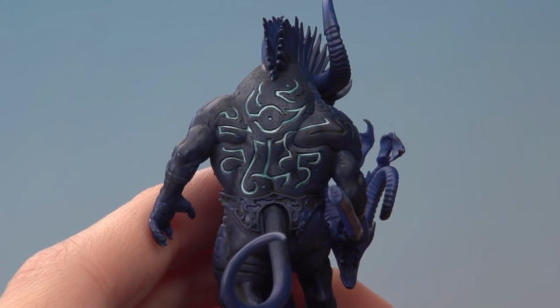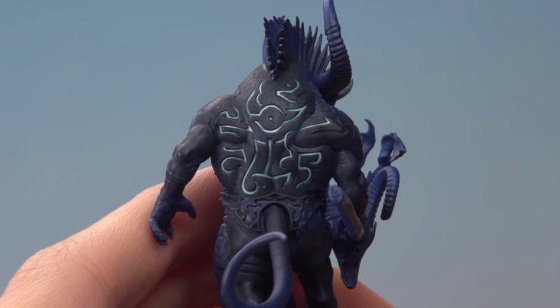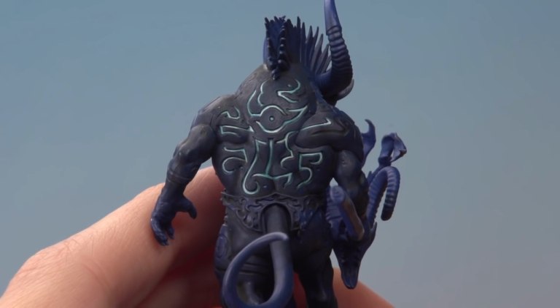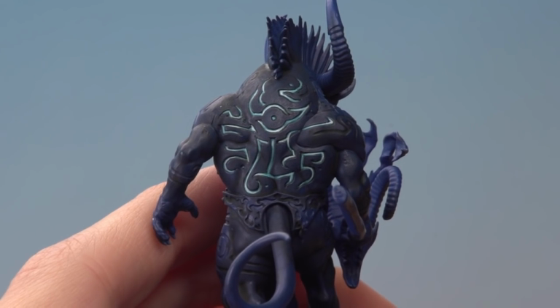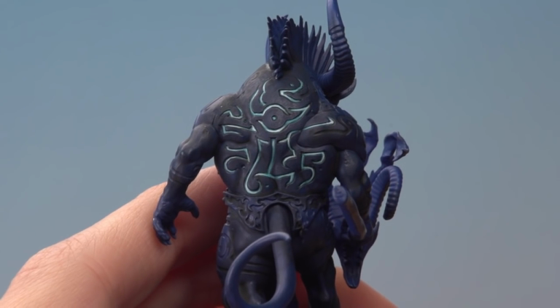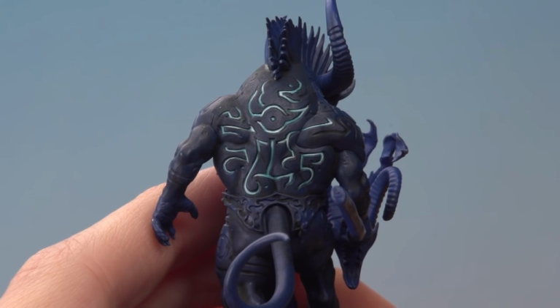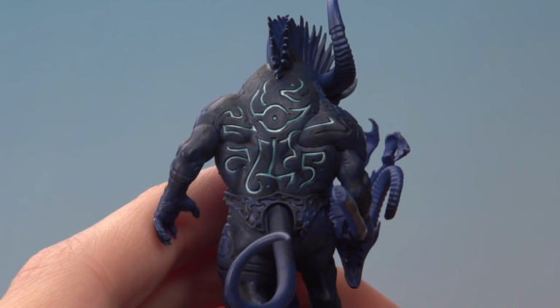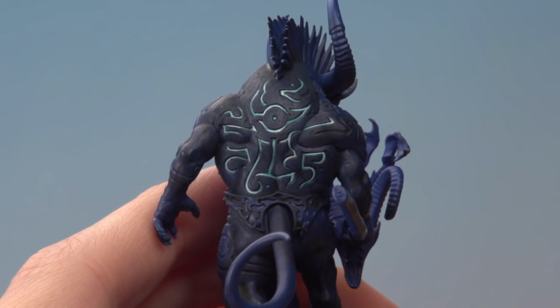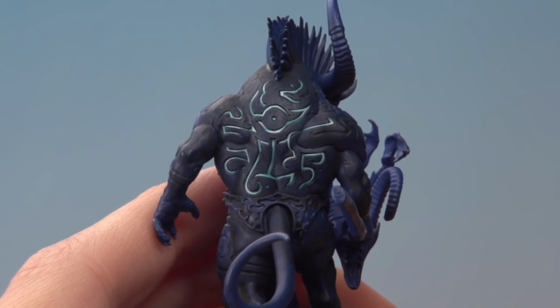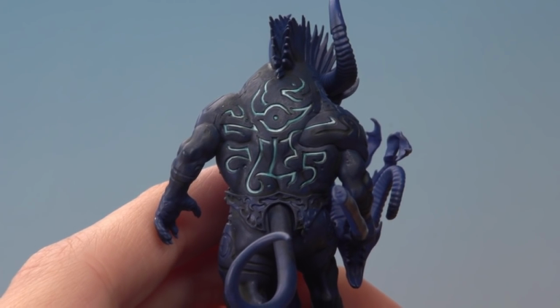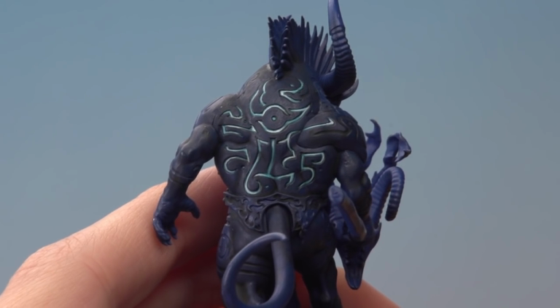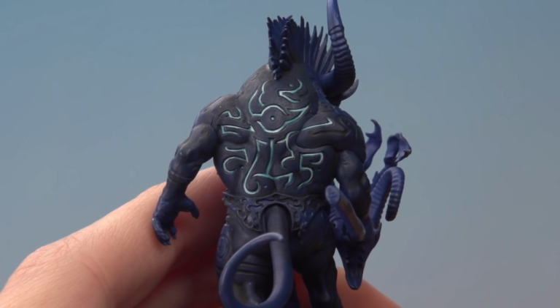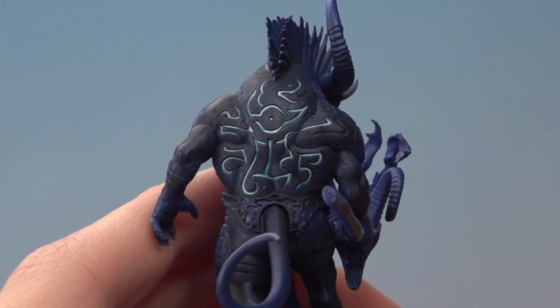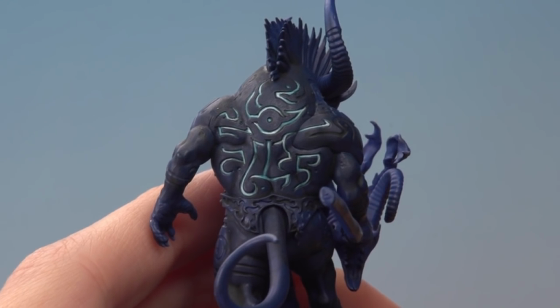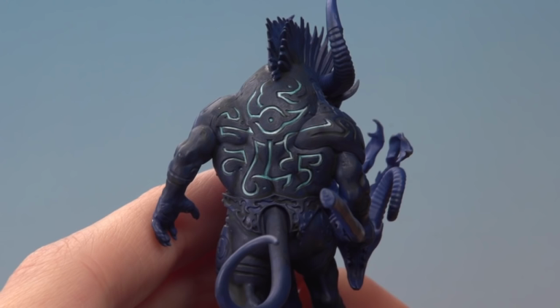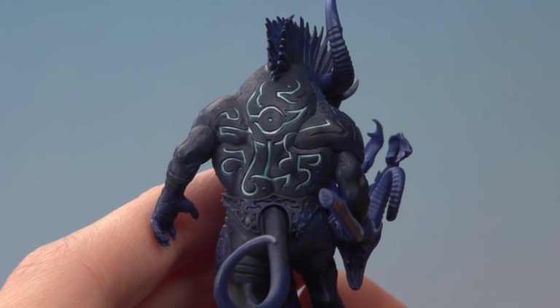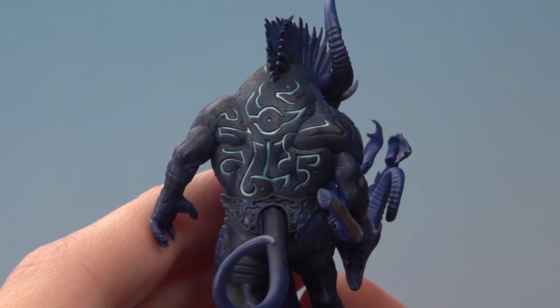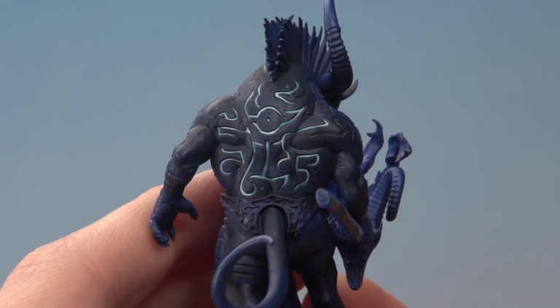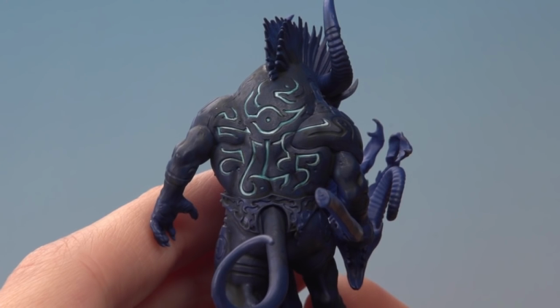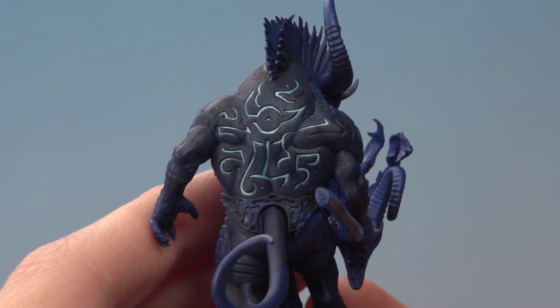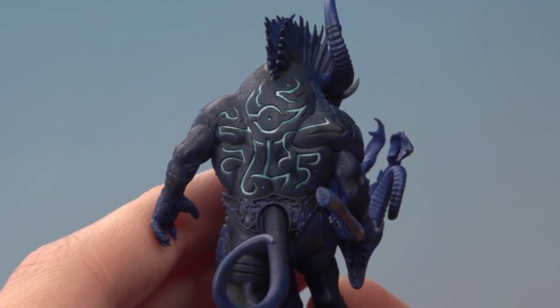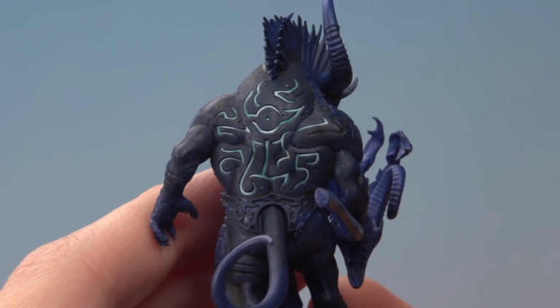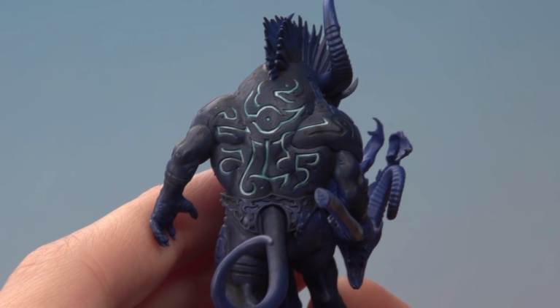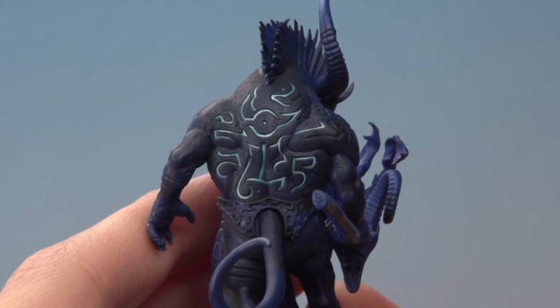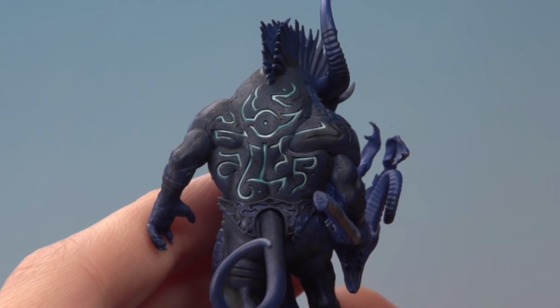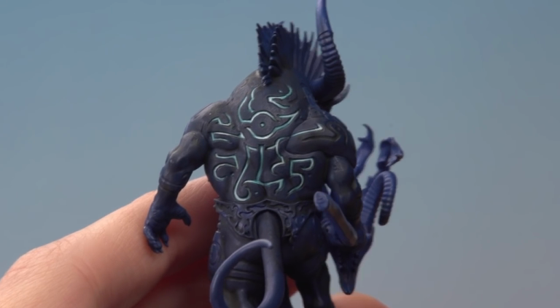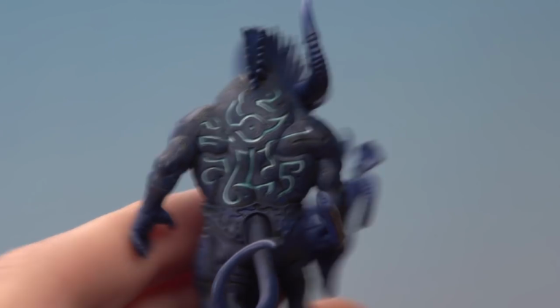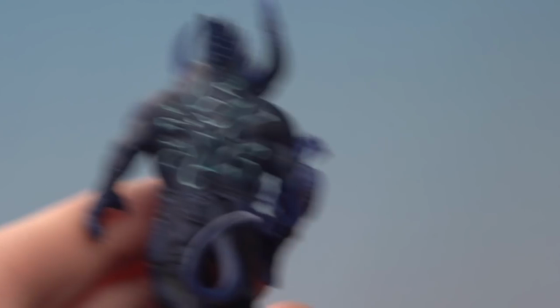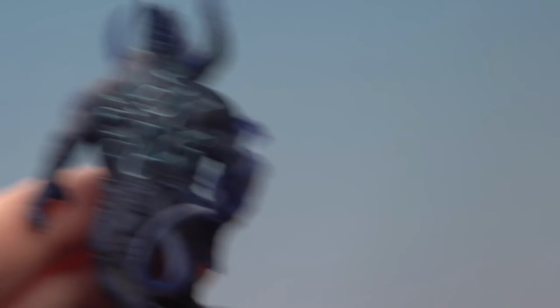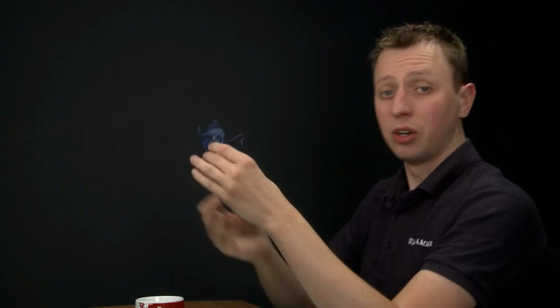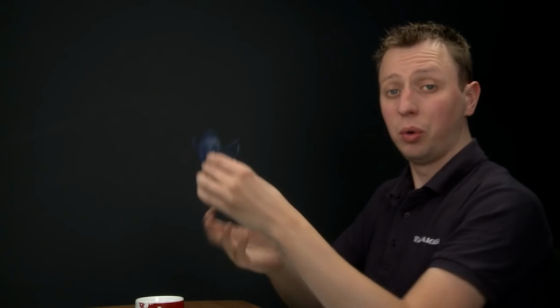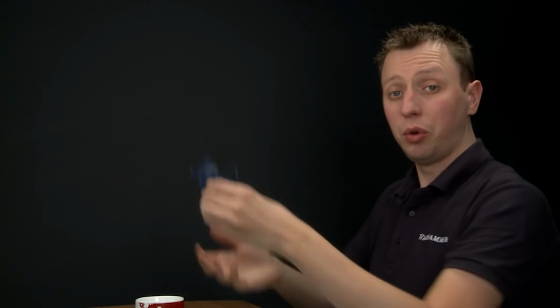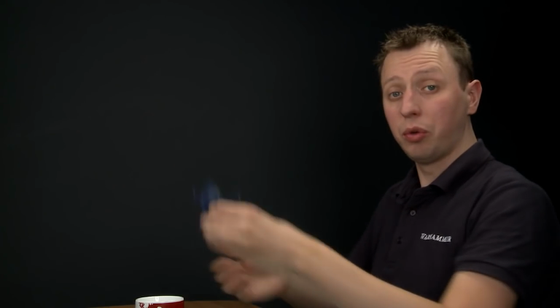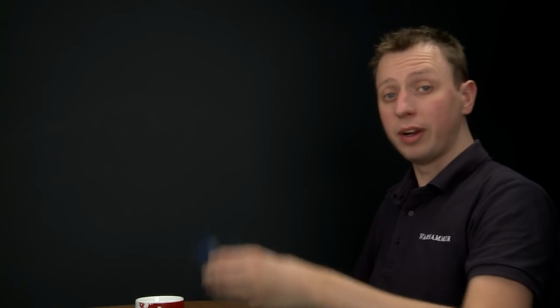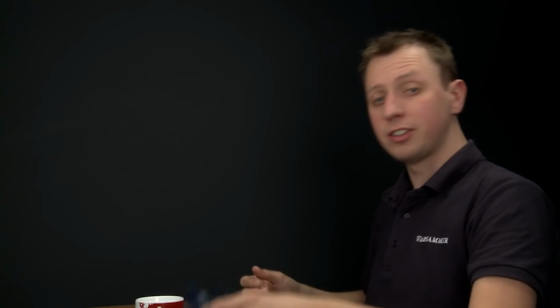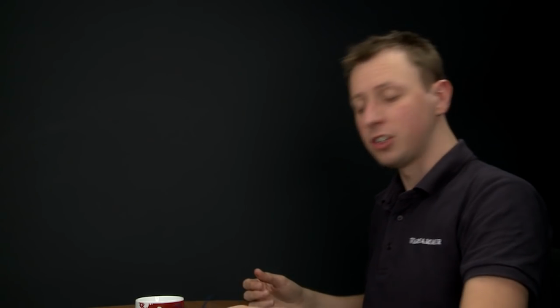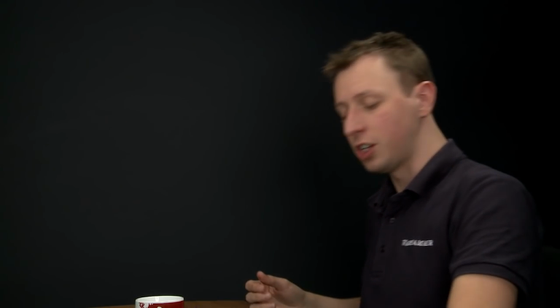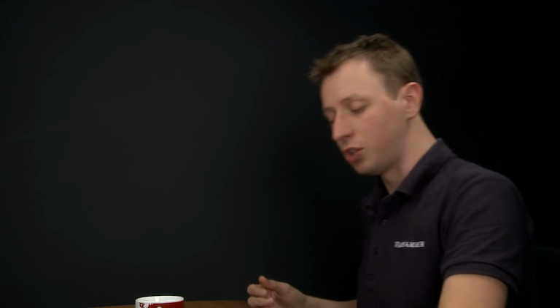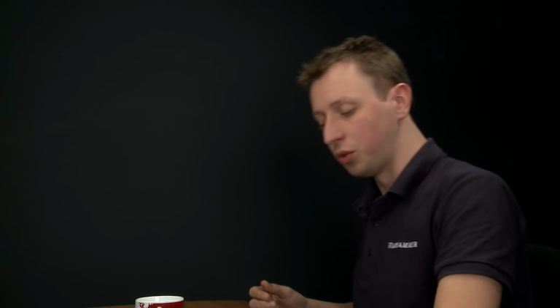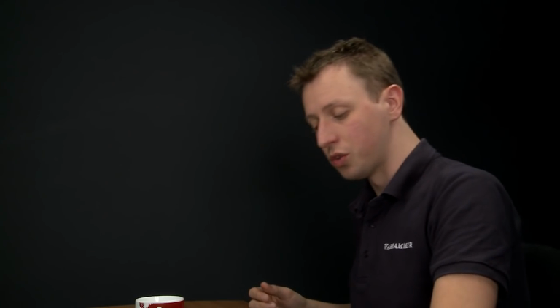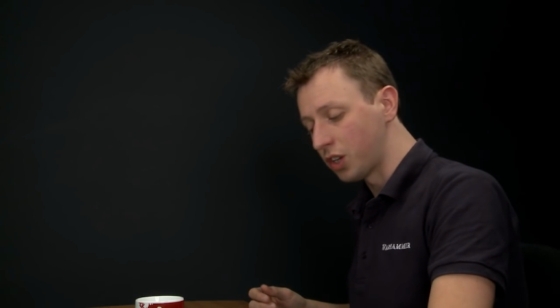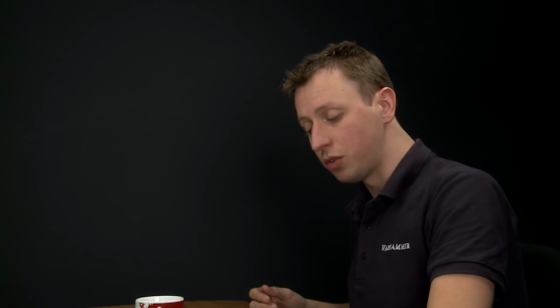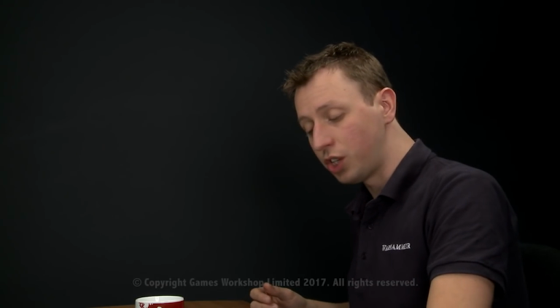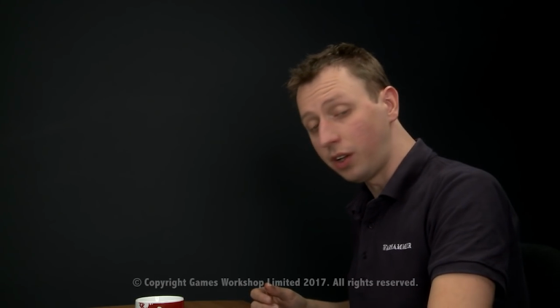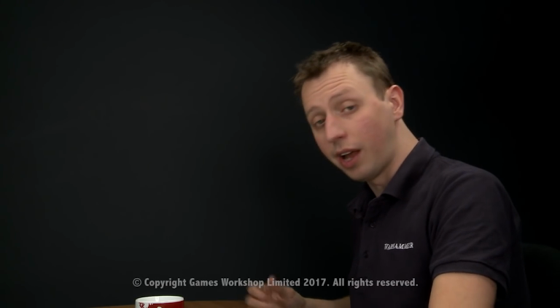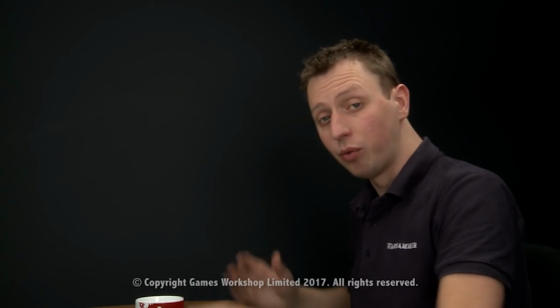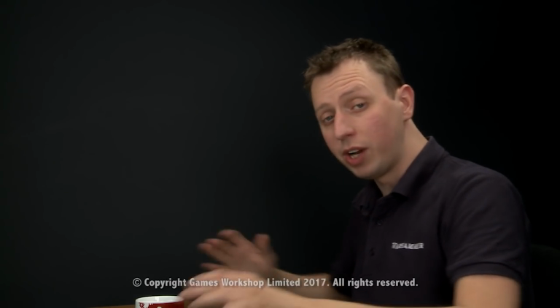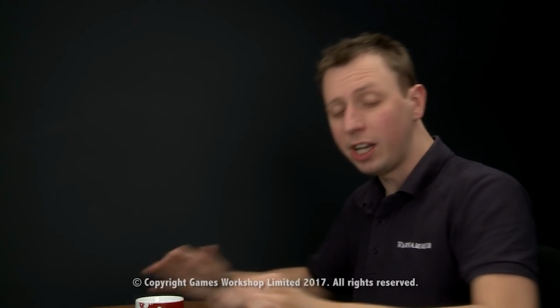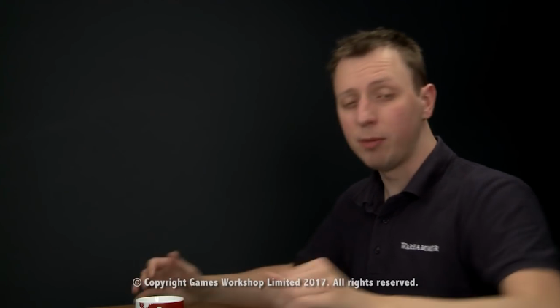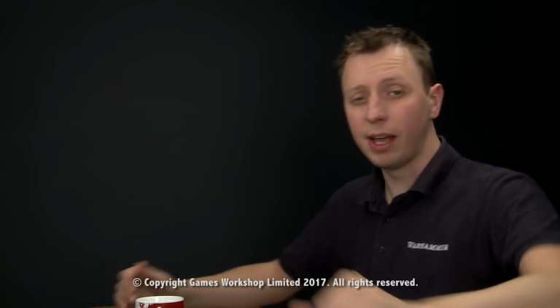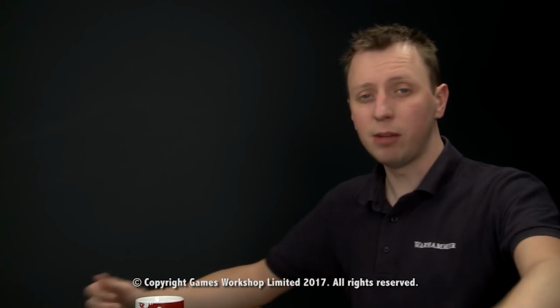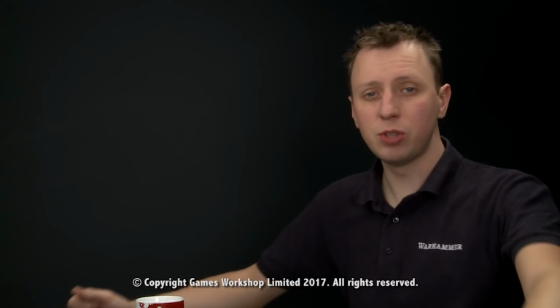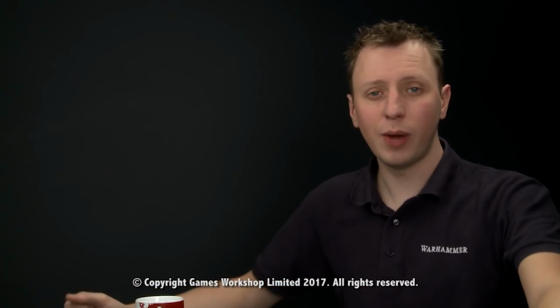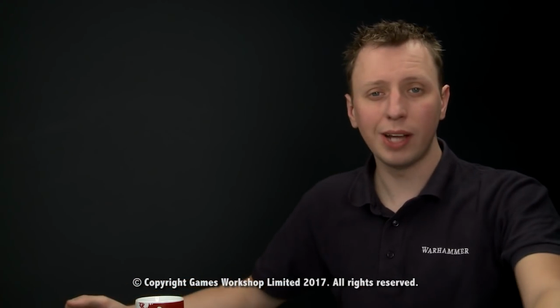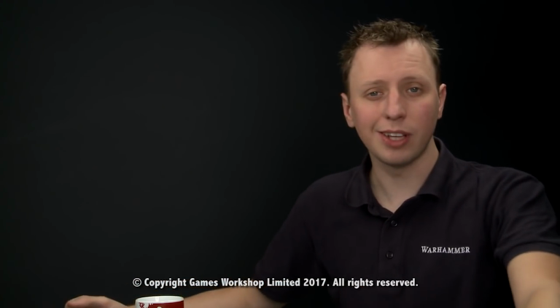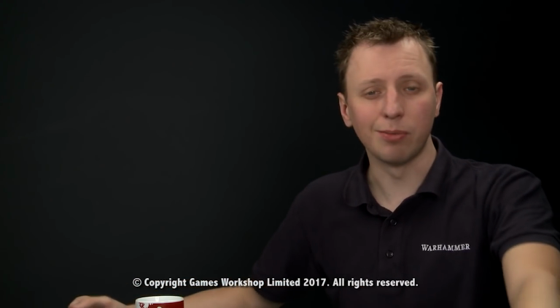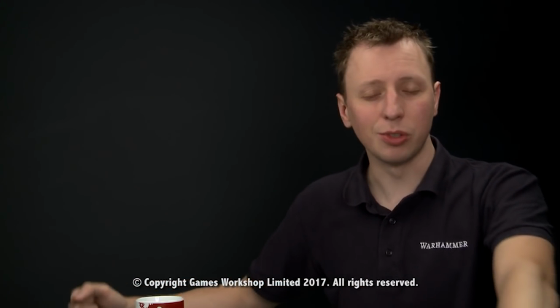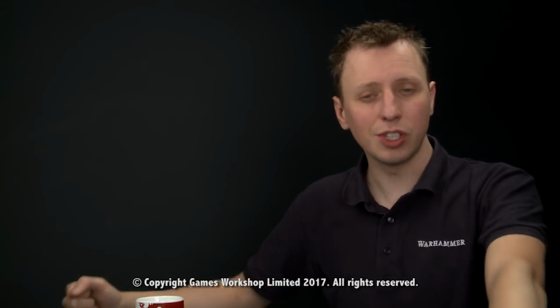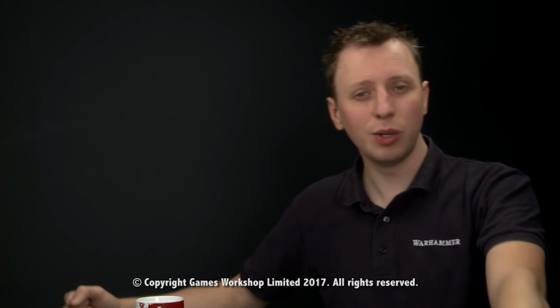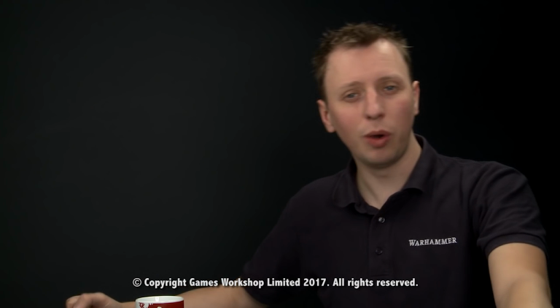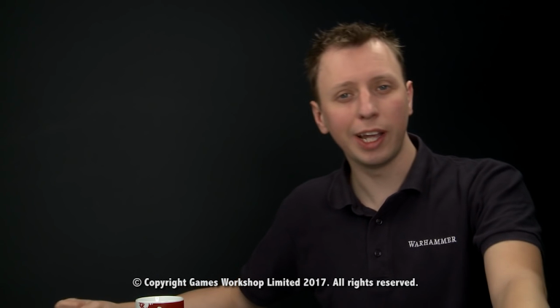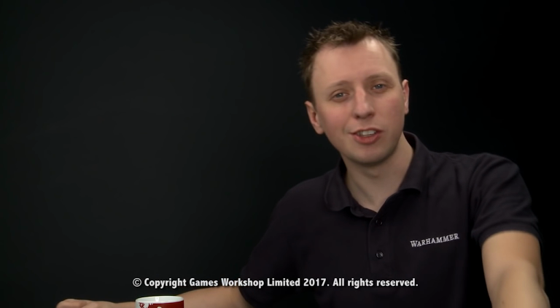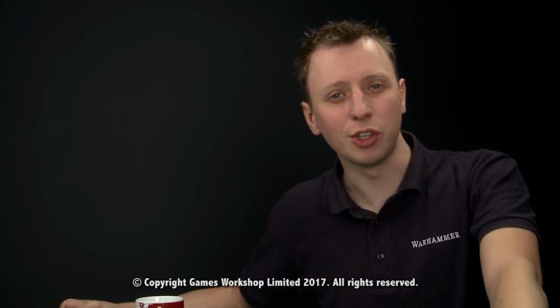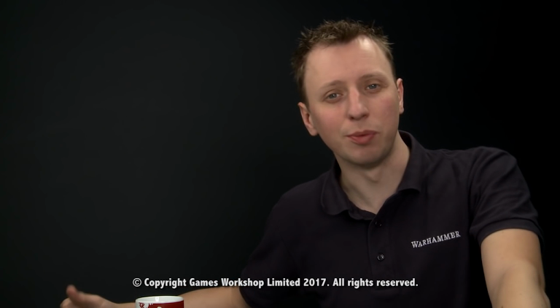And there we are — that's the effect complete. All you need to do is carry on doing this on all the rest of the sigils. Jill, I really hope that helps you out, and we'll see you all again soon.